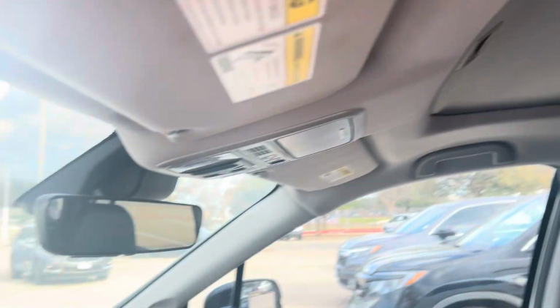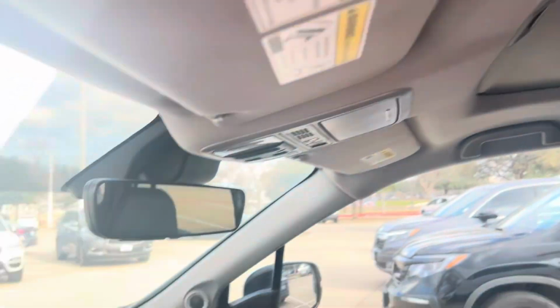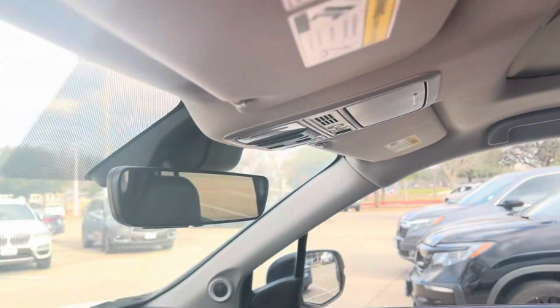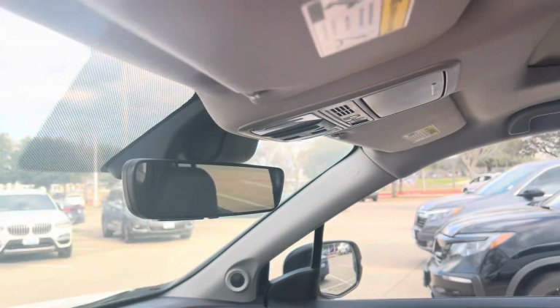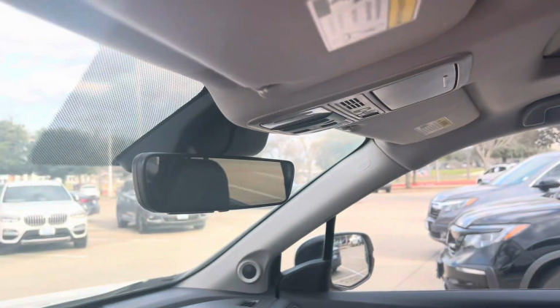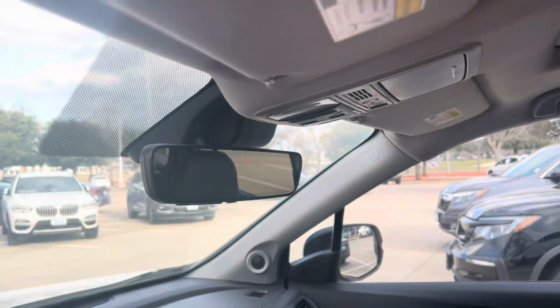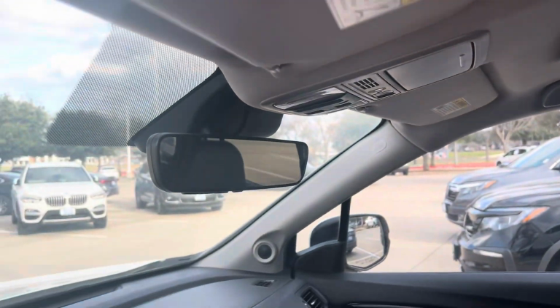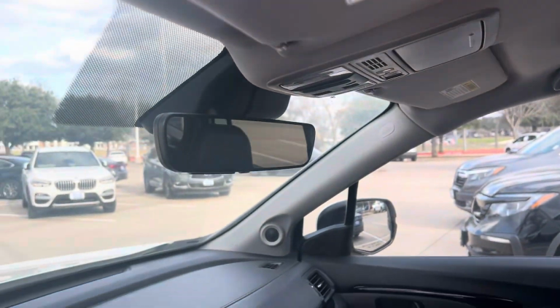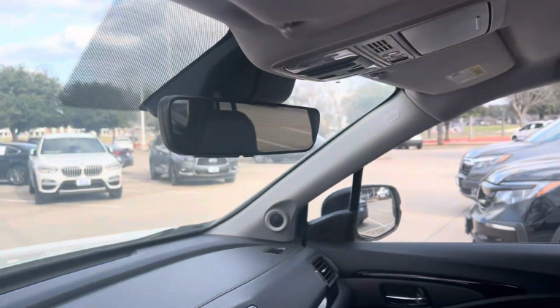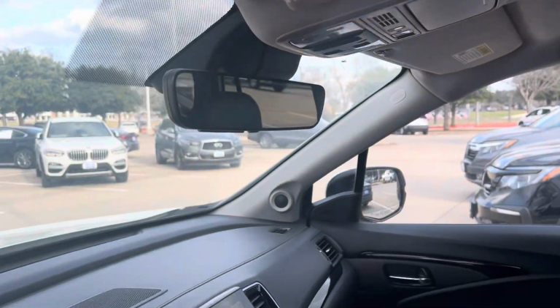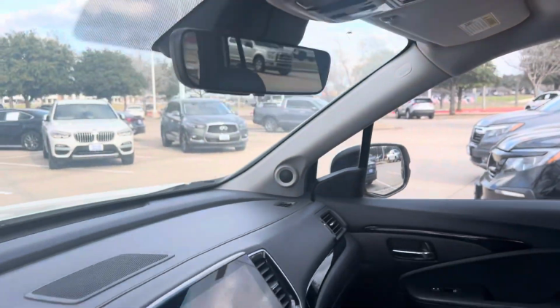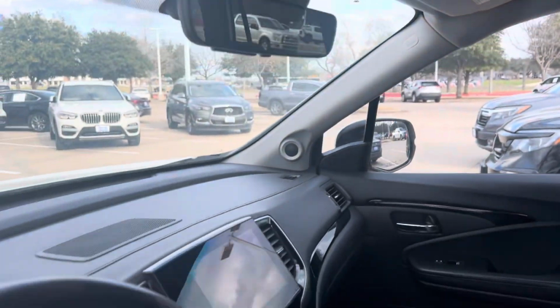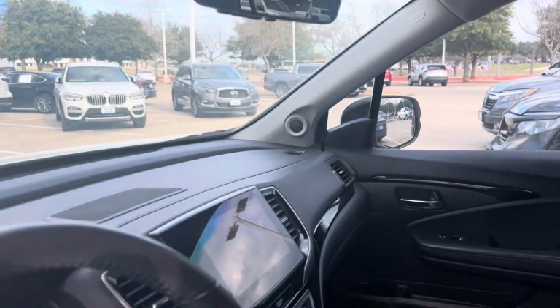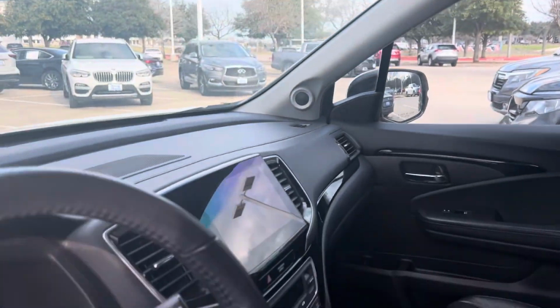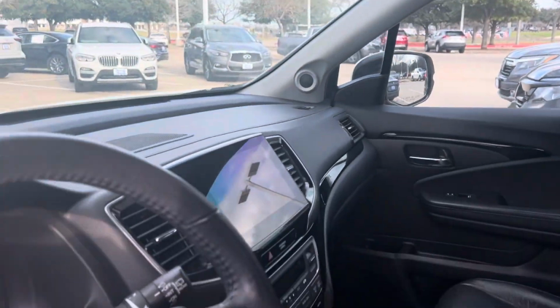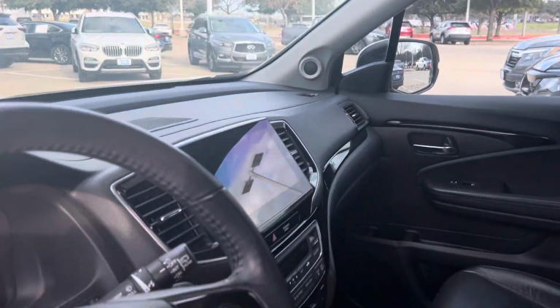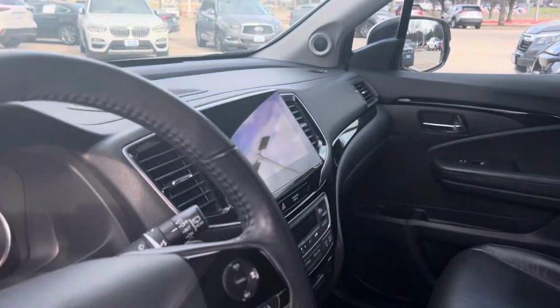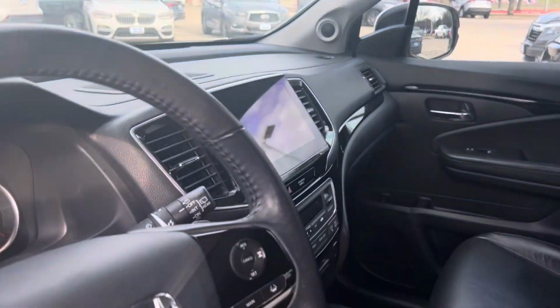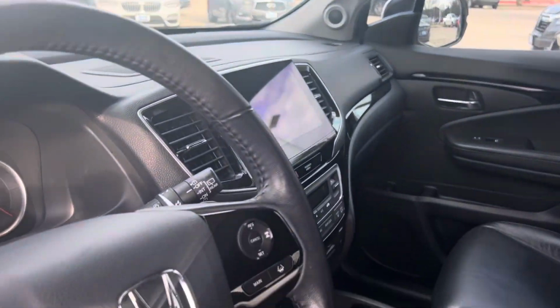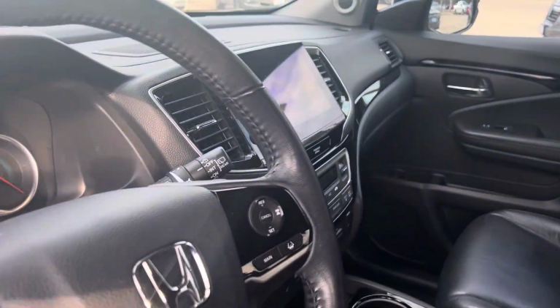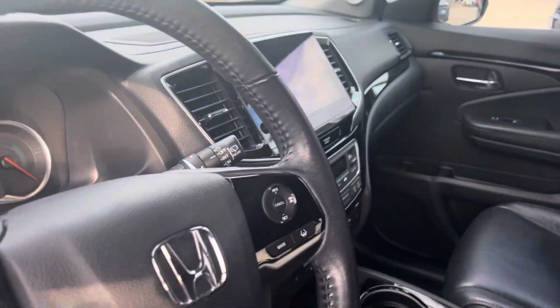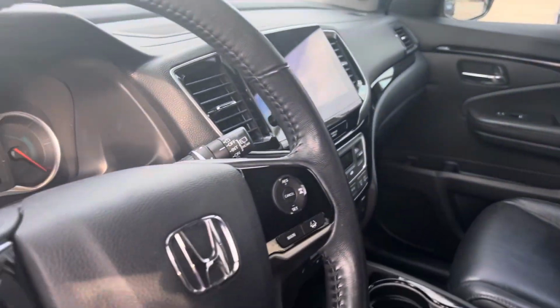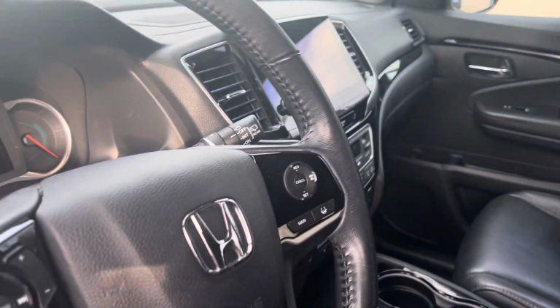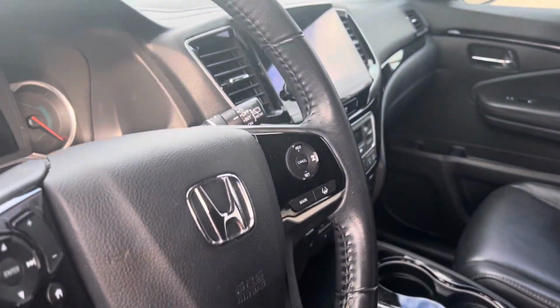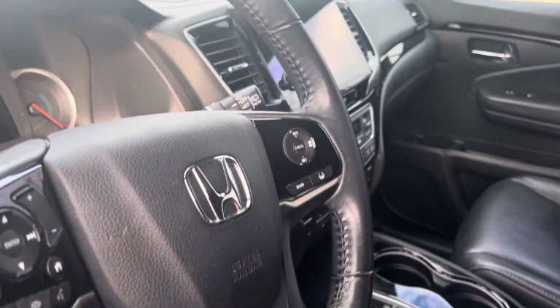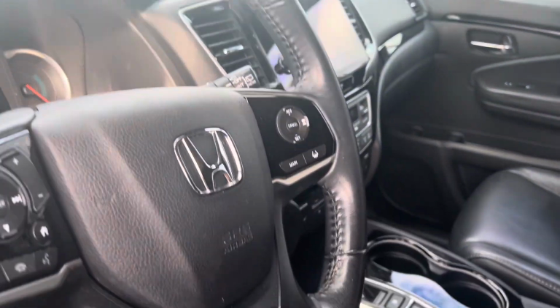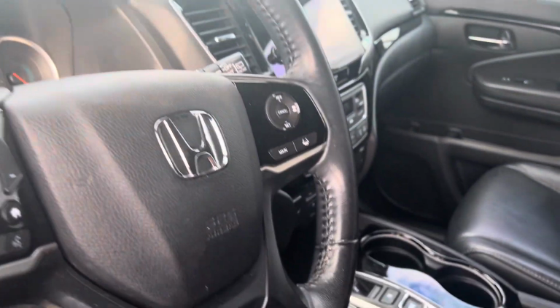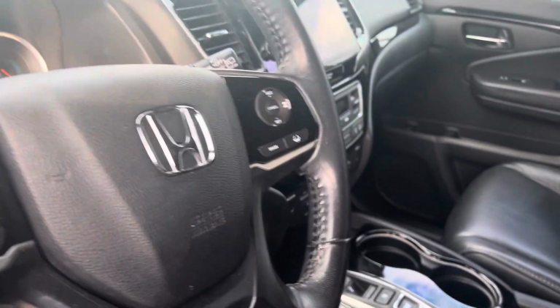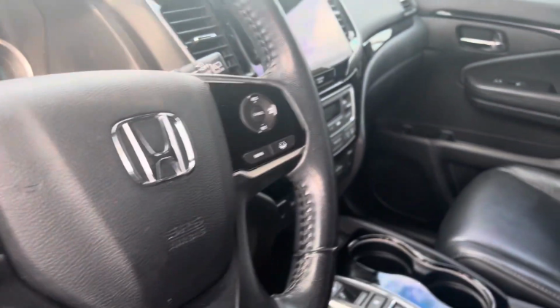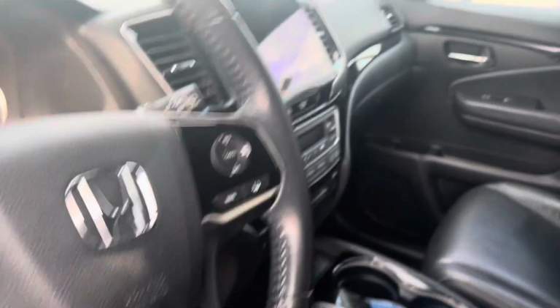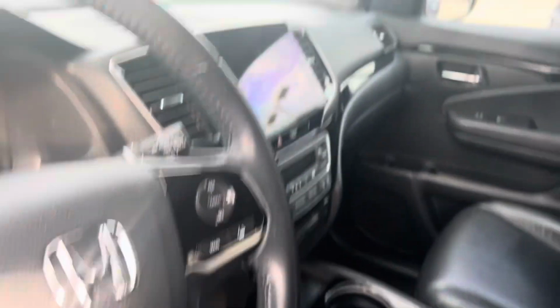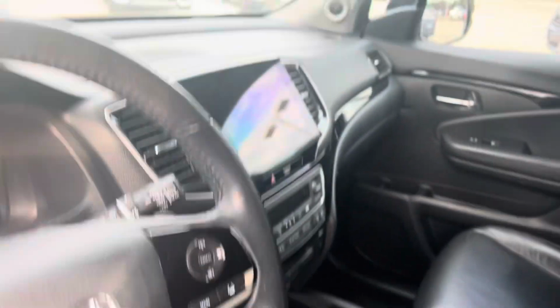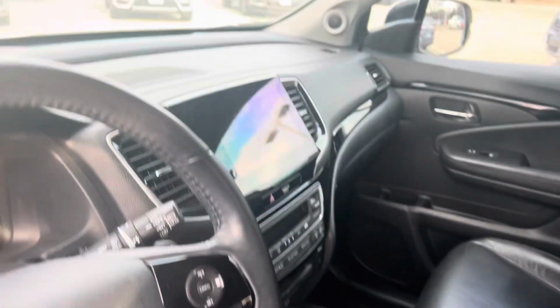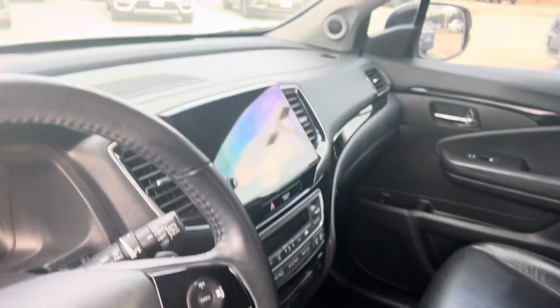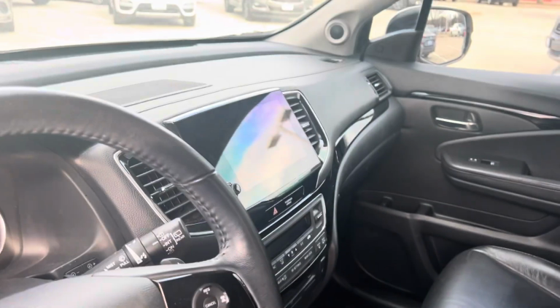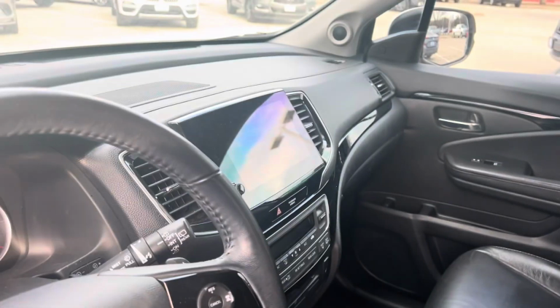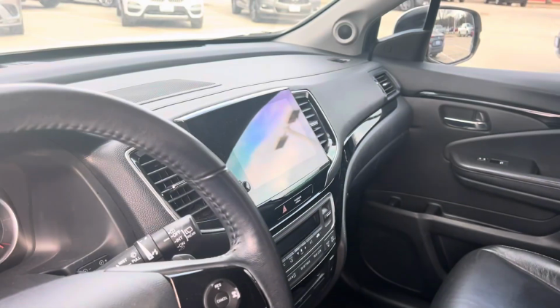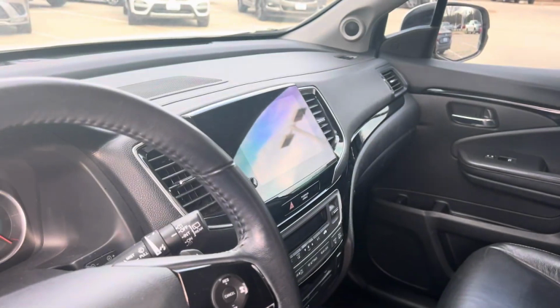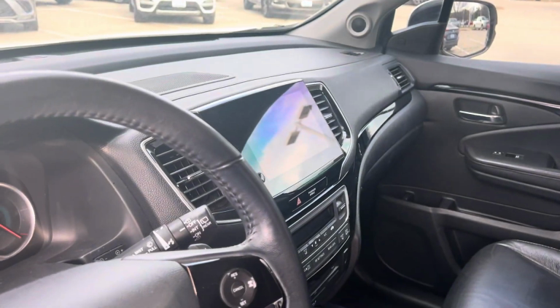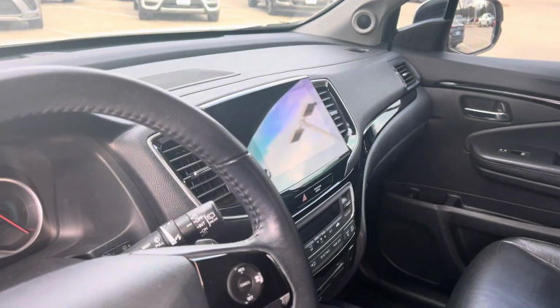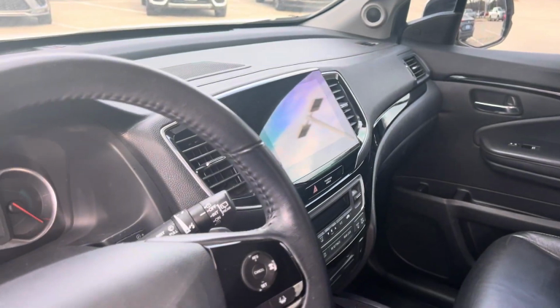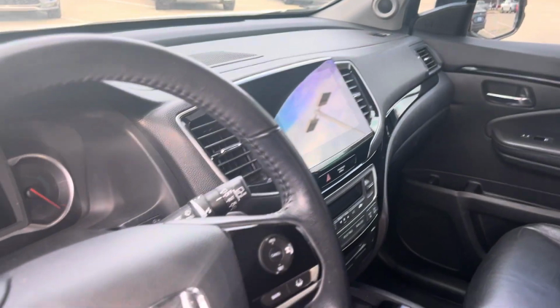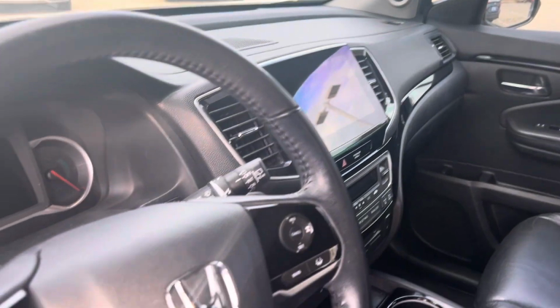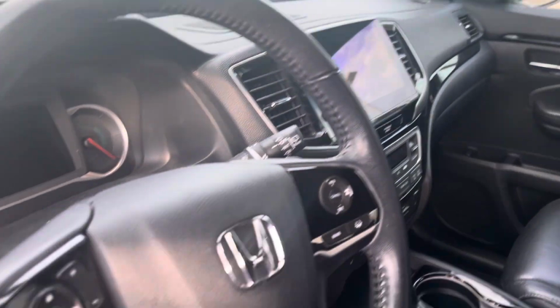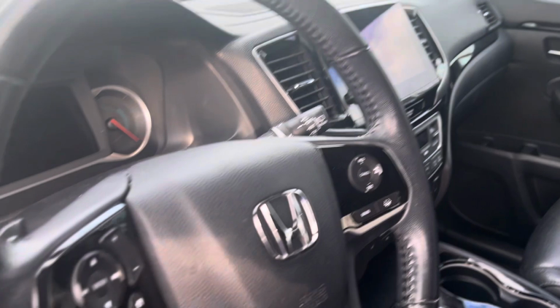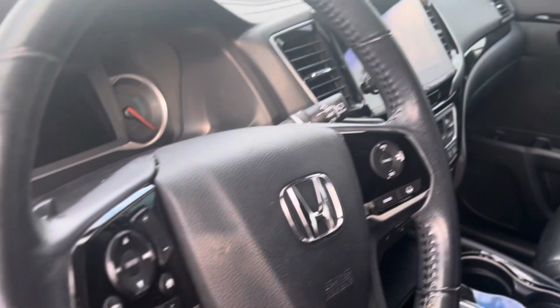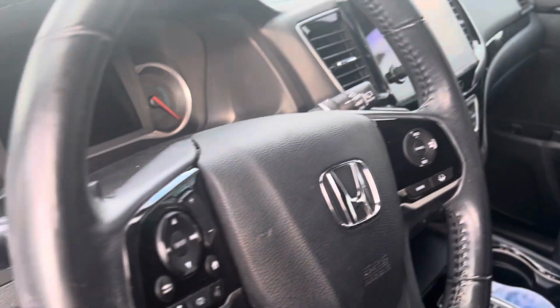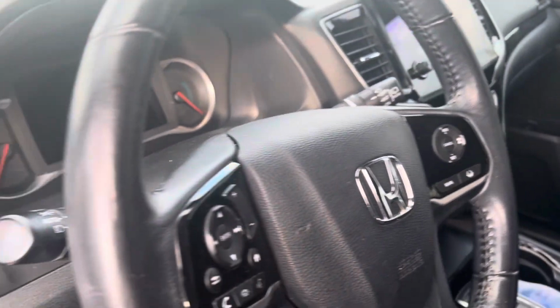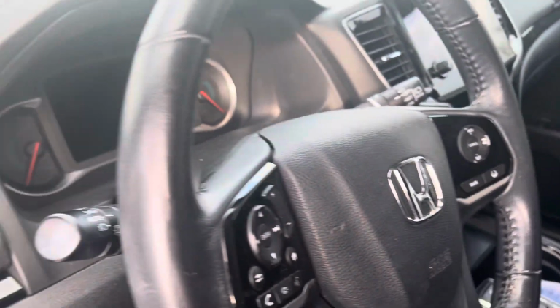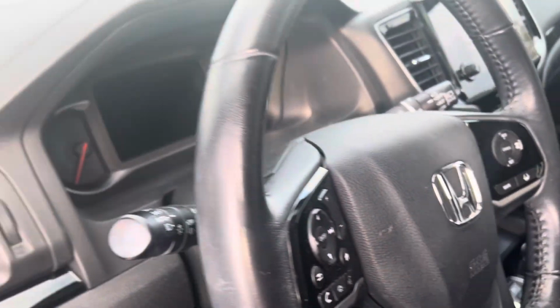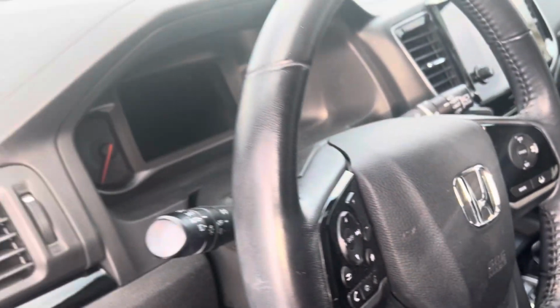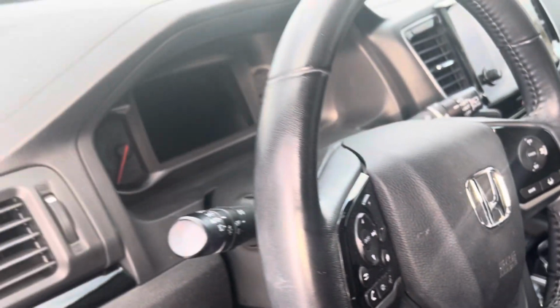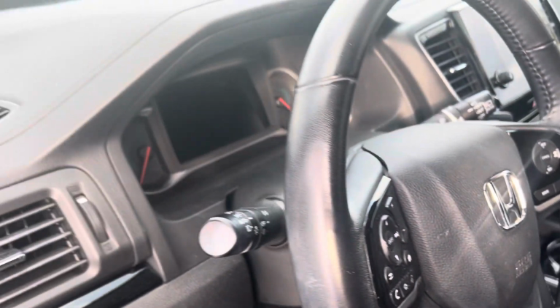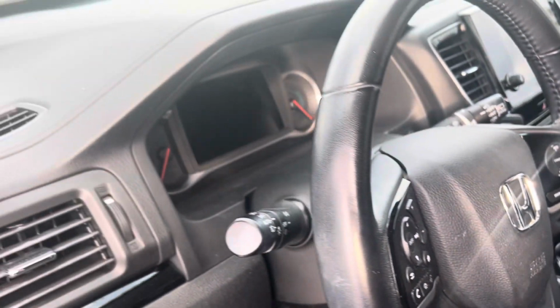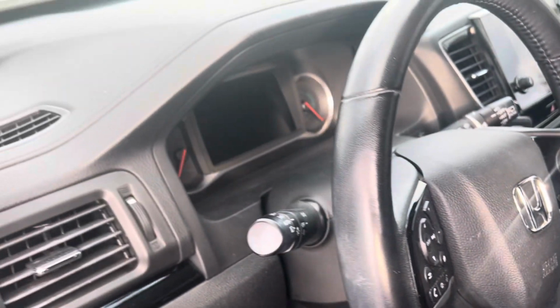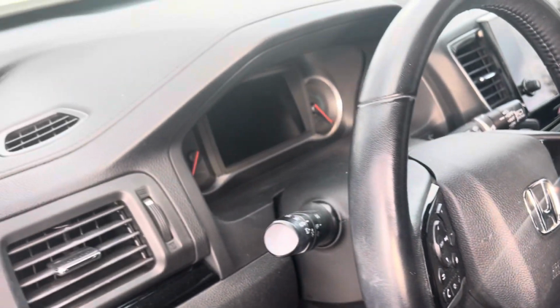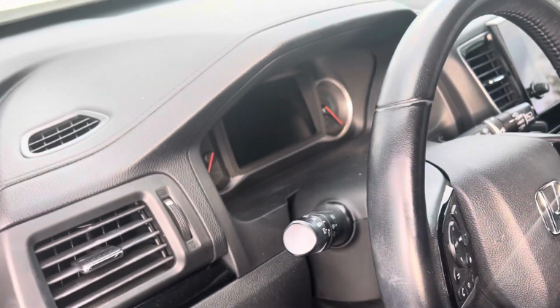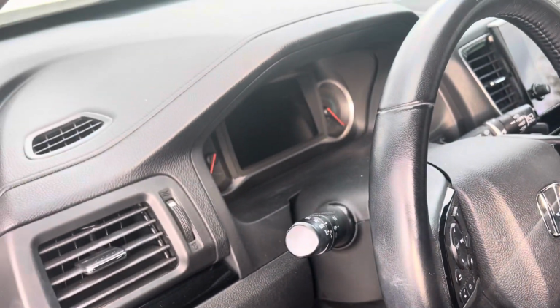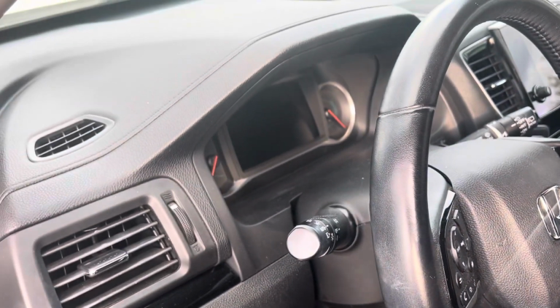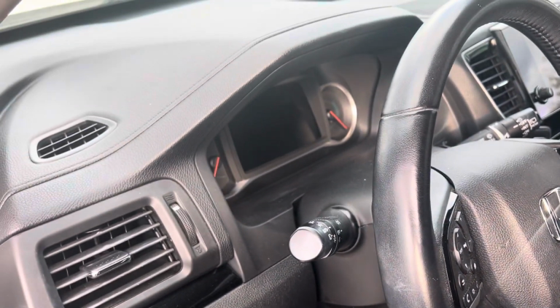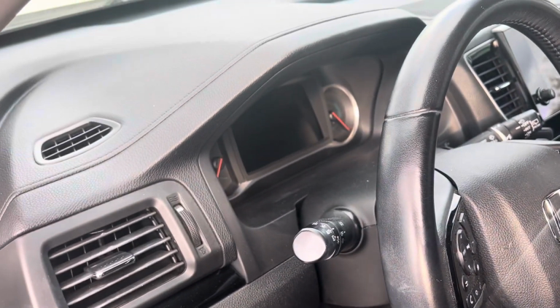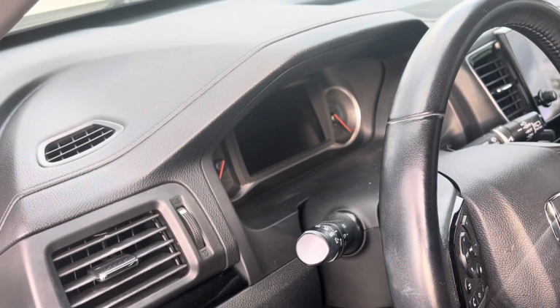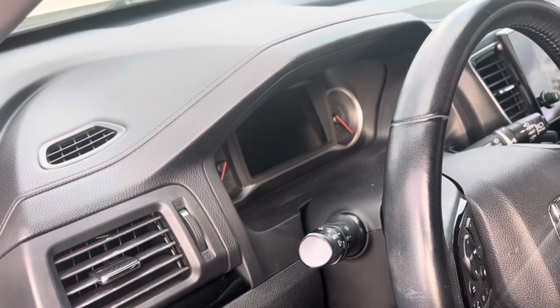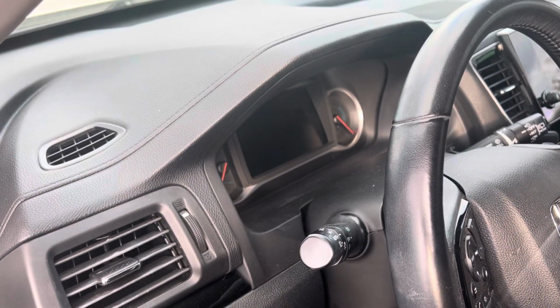Moonroof, auto dimming mirror, home link system, Apple CarPlay, Android Auto. Come check it out.